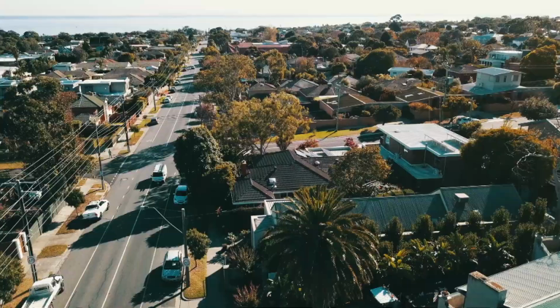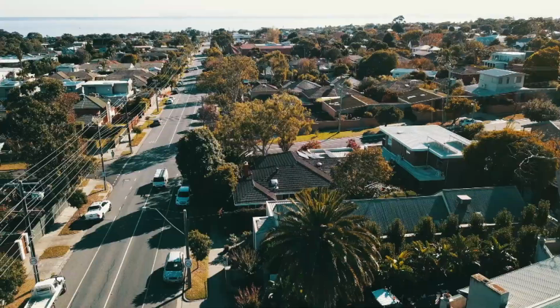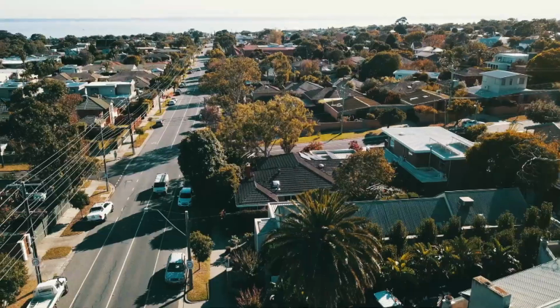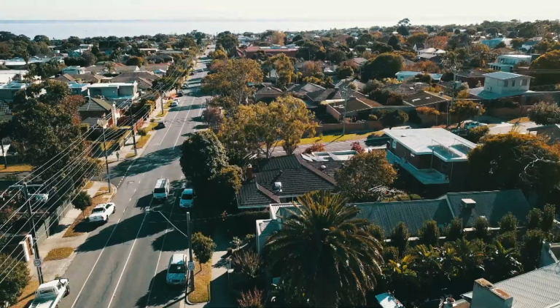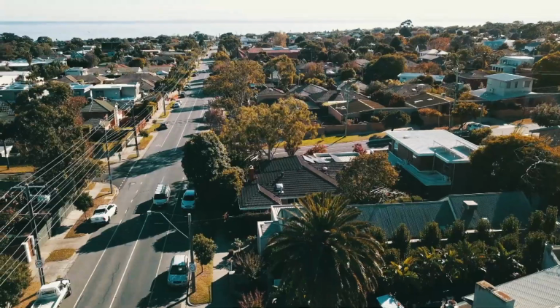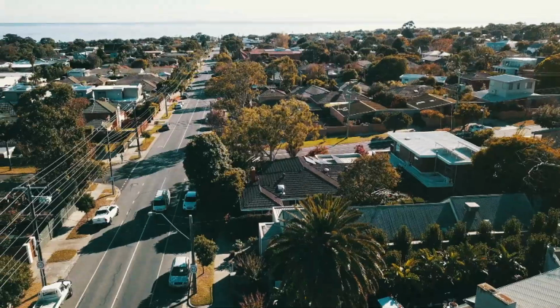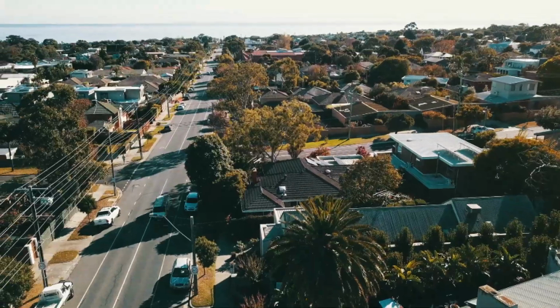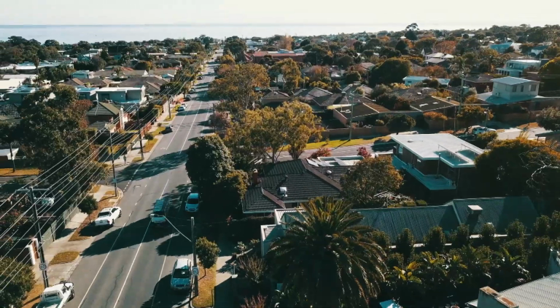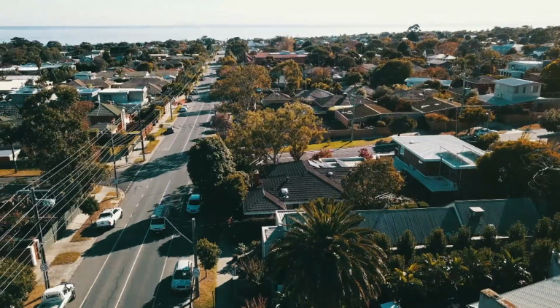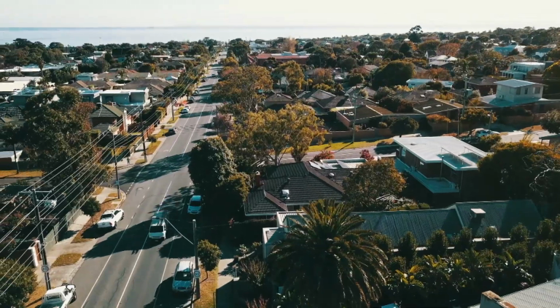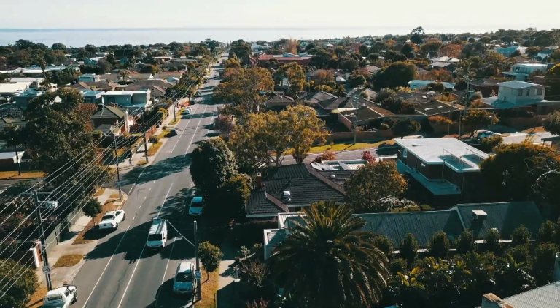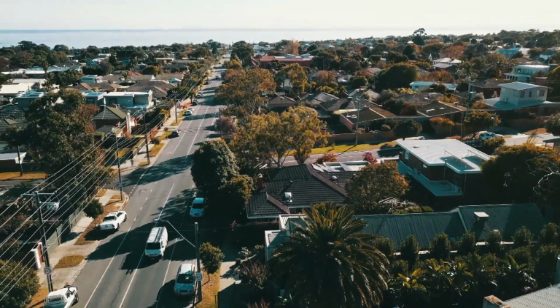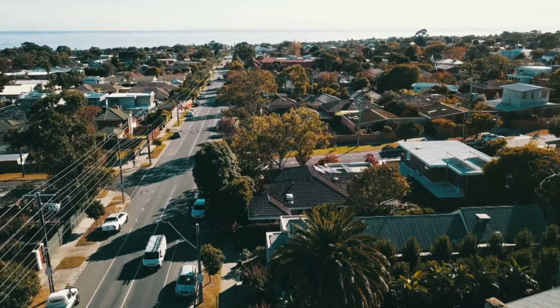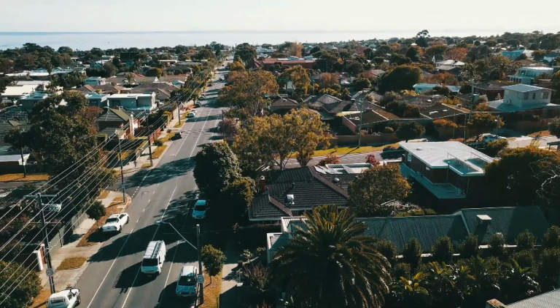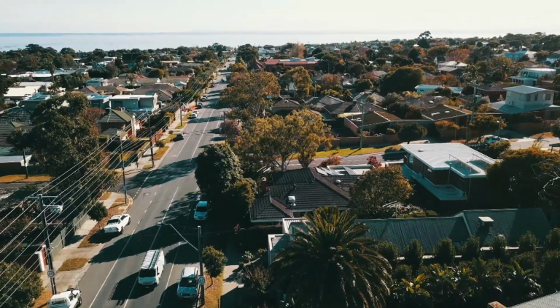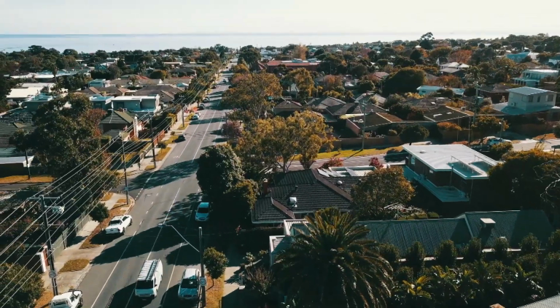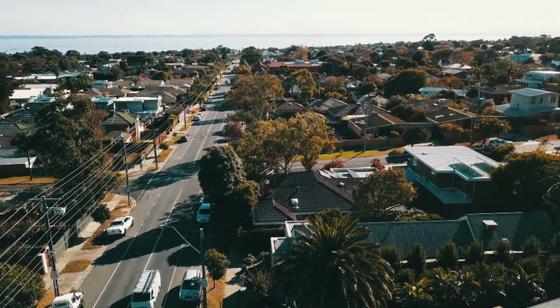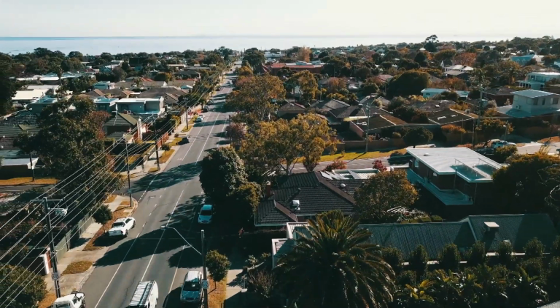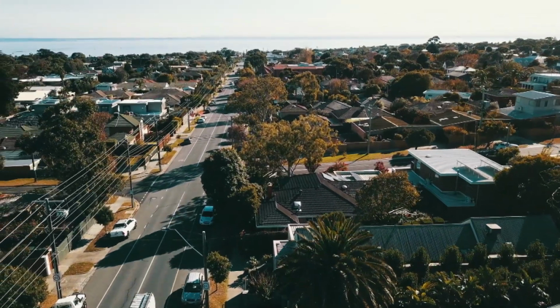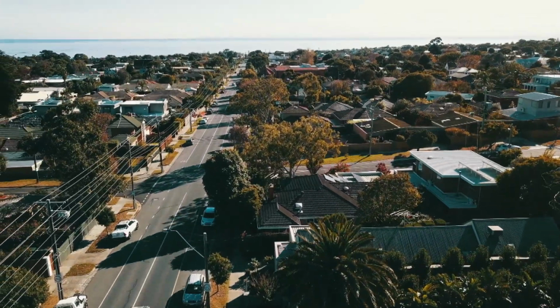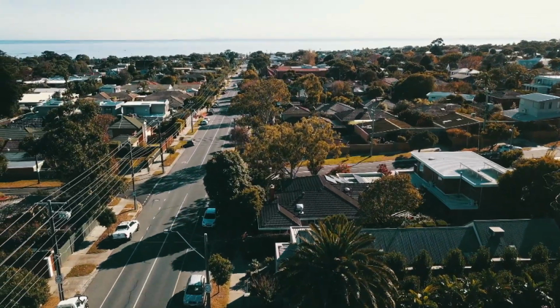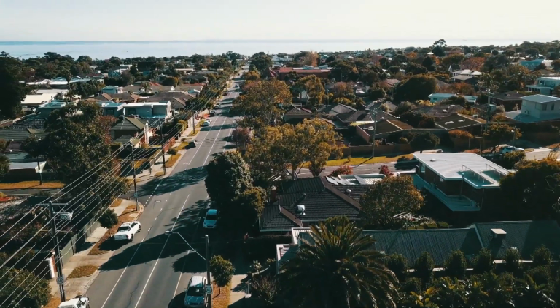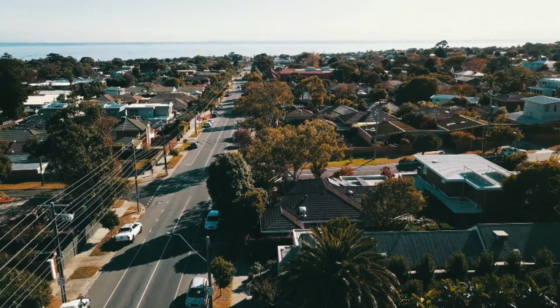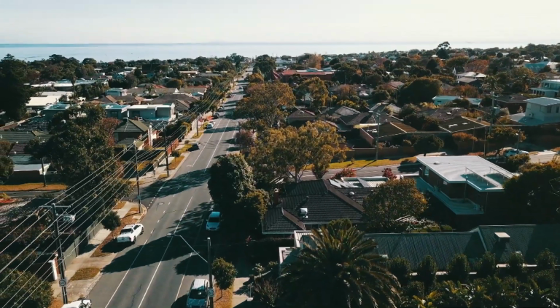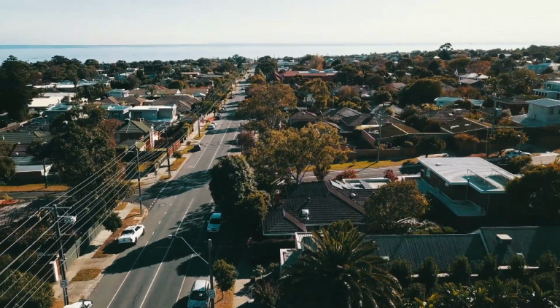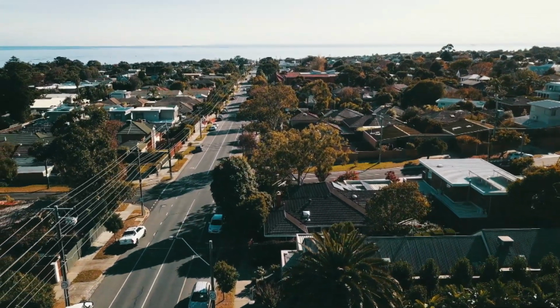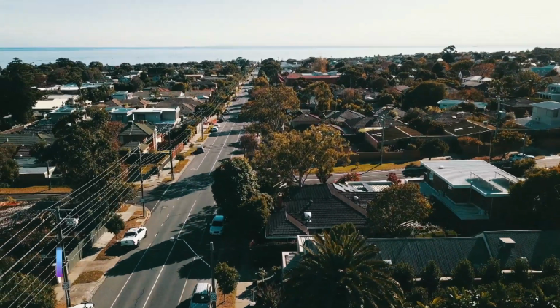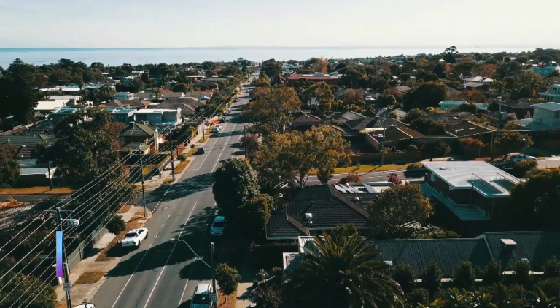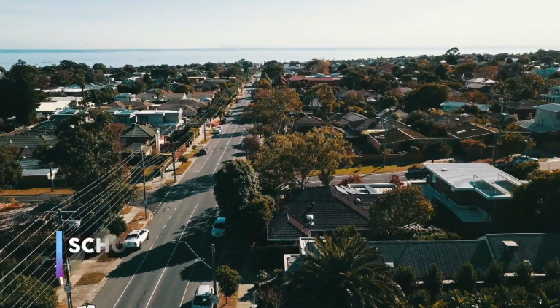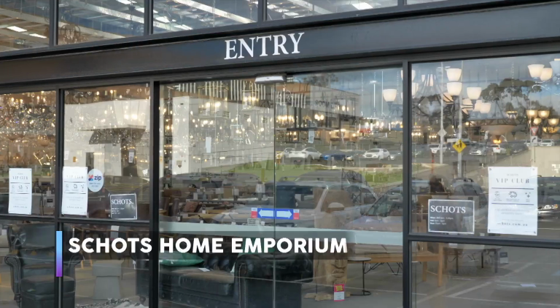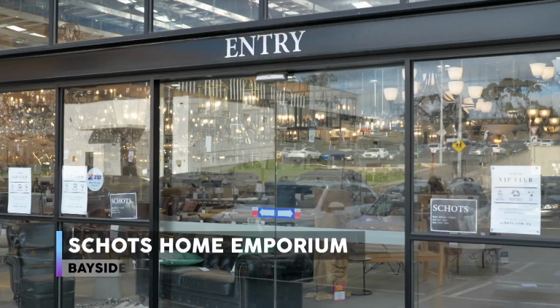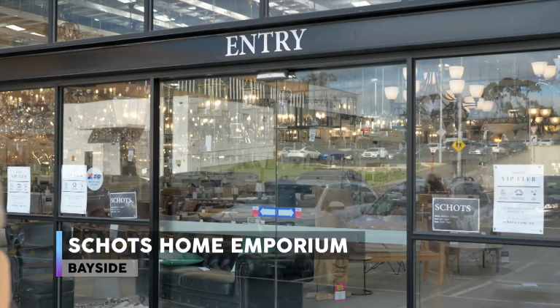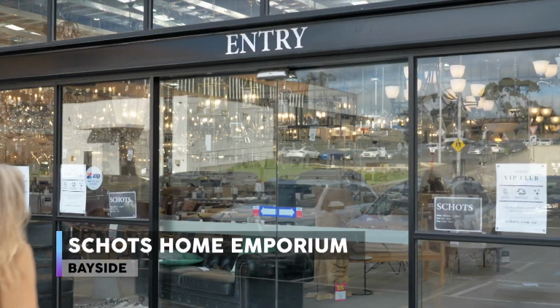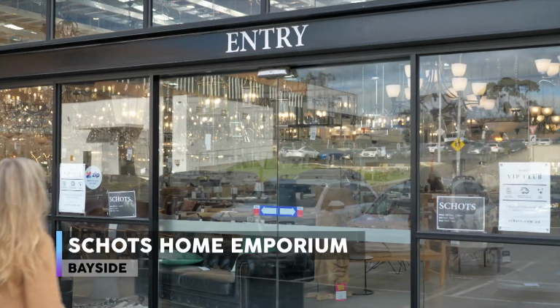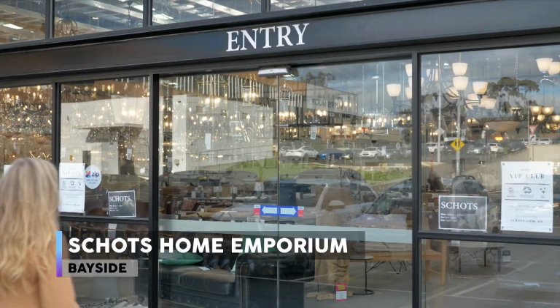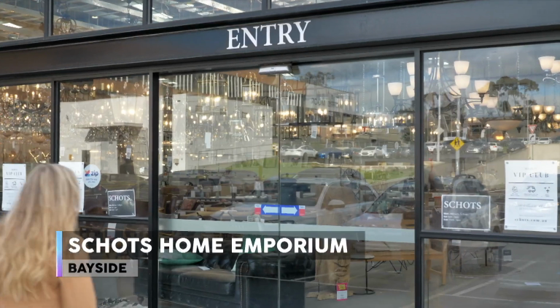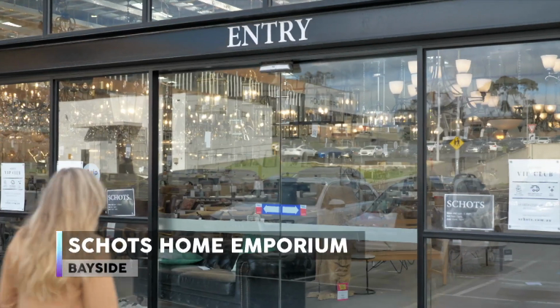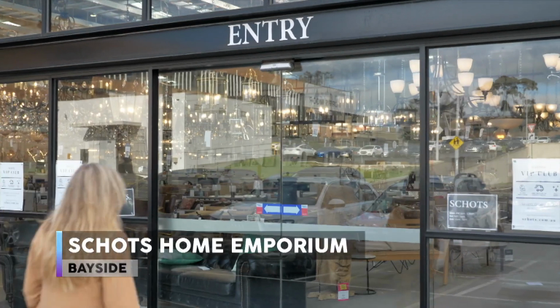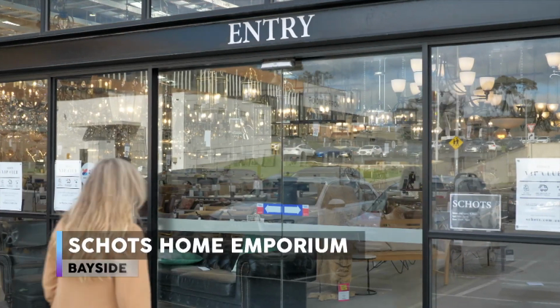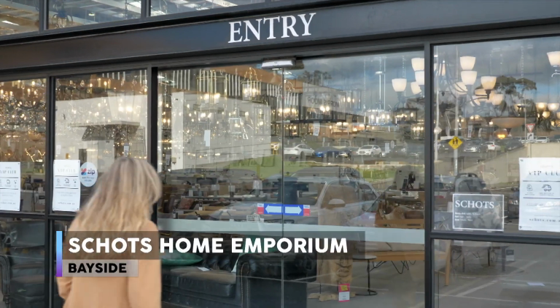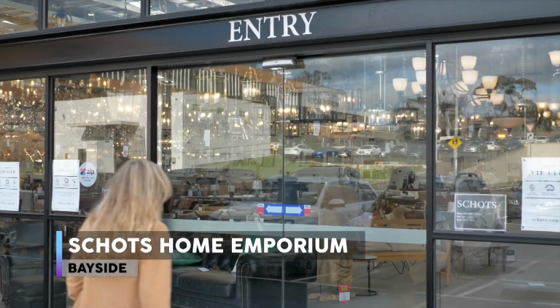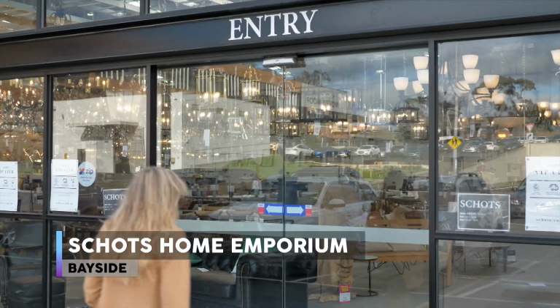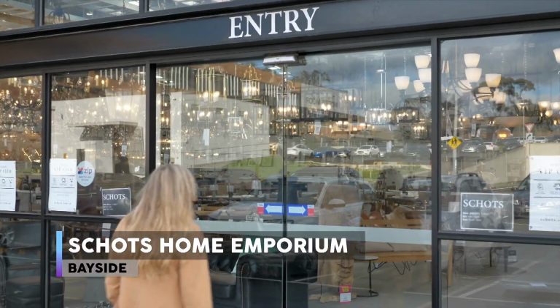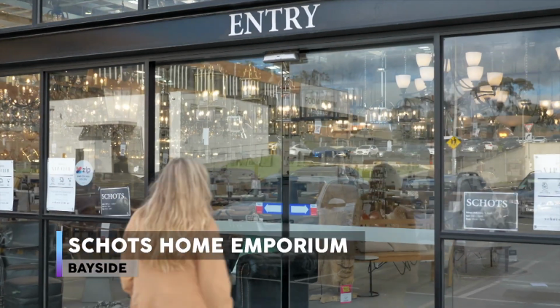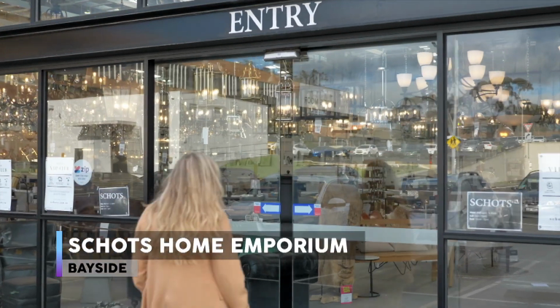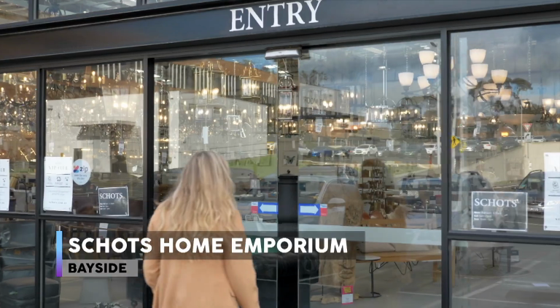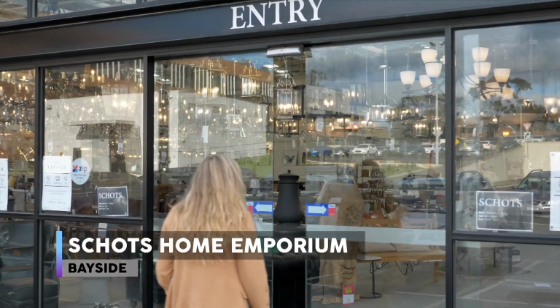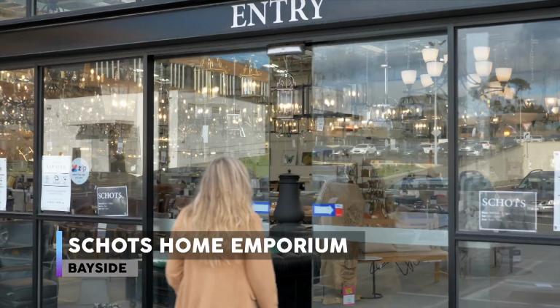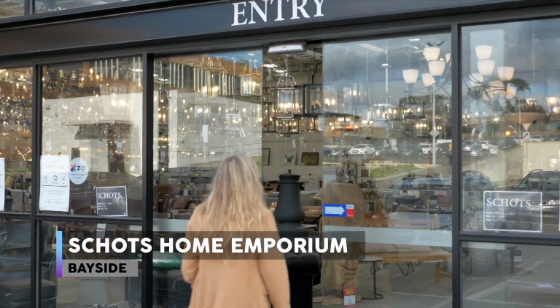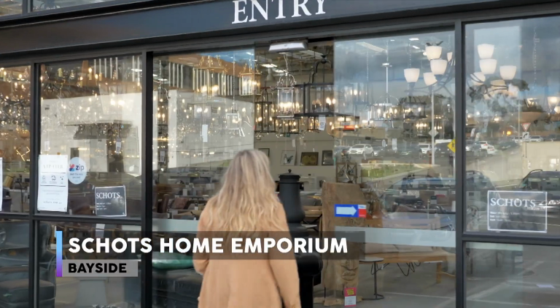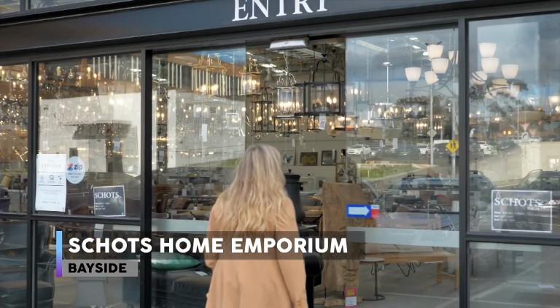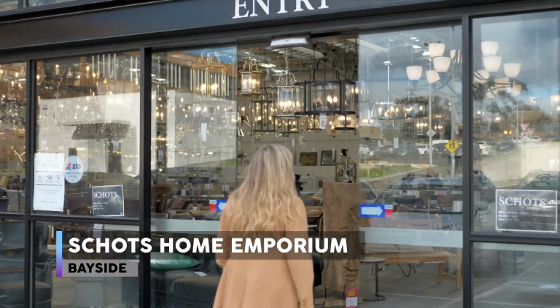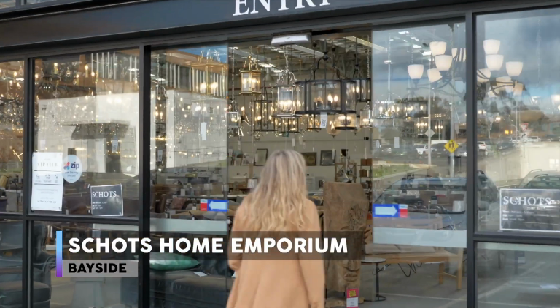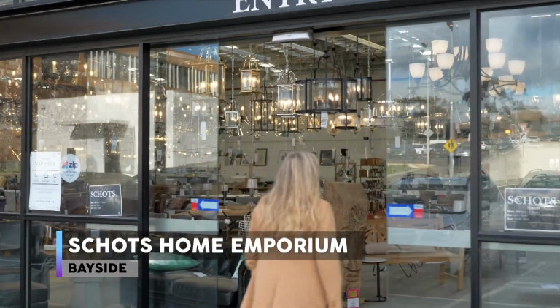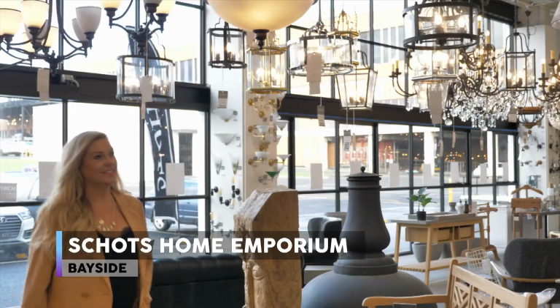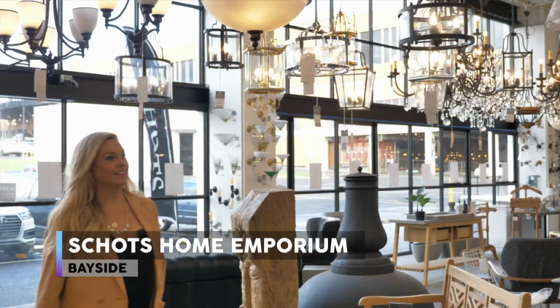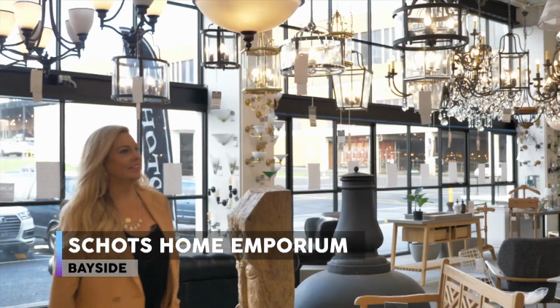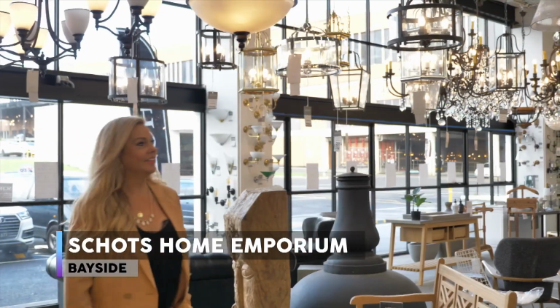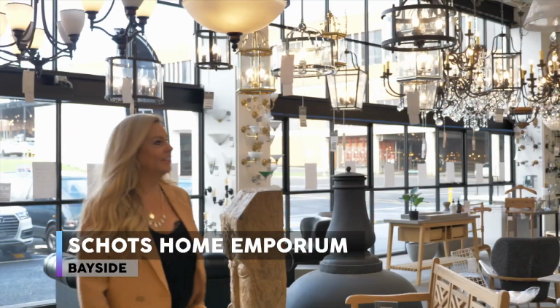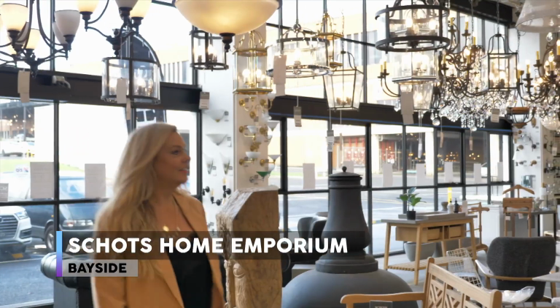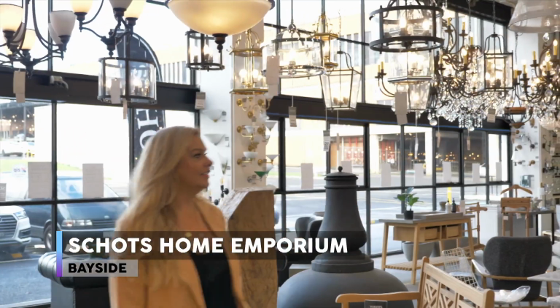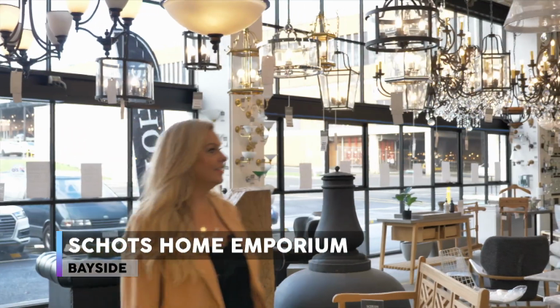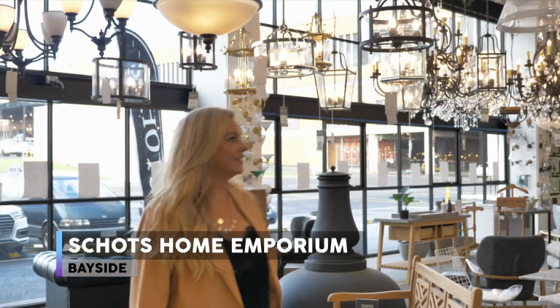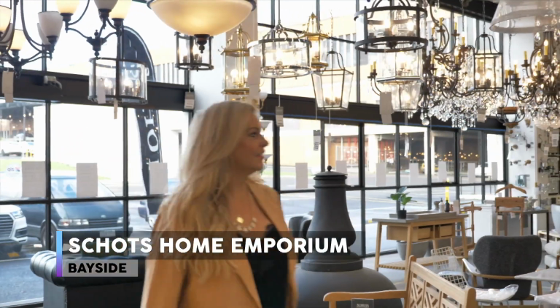We head to Schott's Home Emporium in Melbourne to check in with Natalie Bowen for some tips and tricks you can use in your own home.